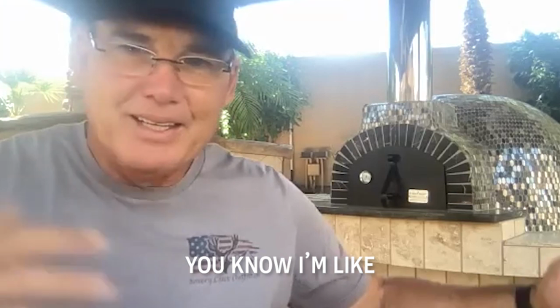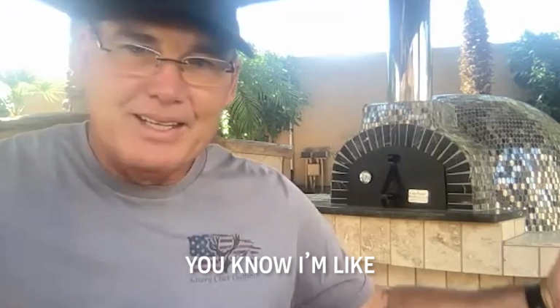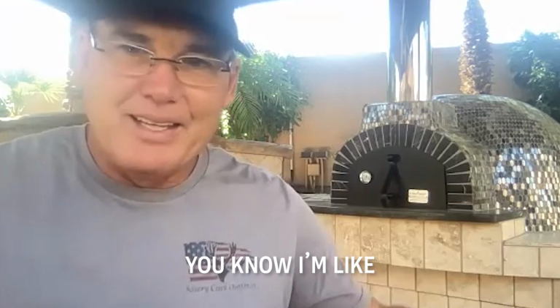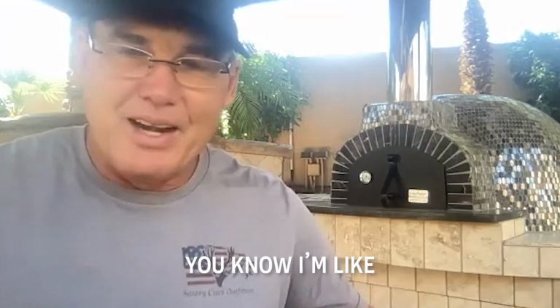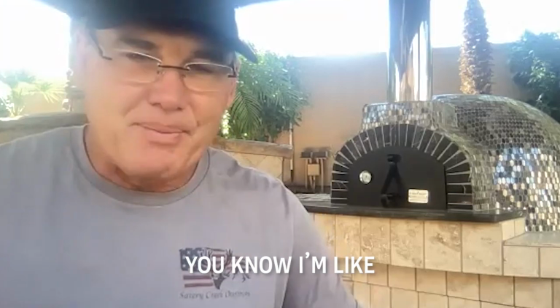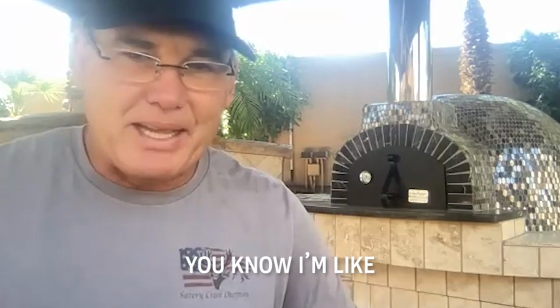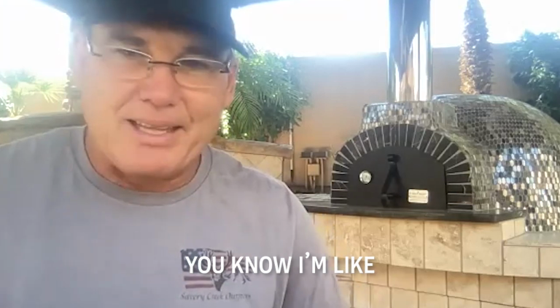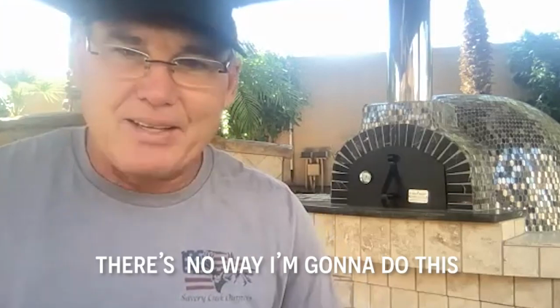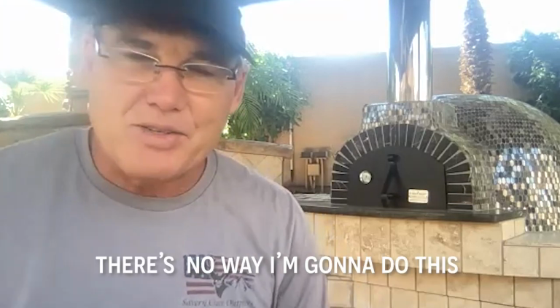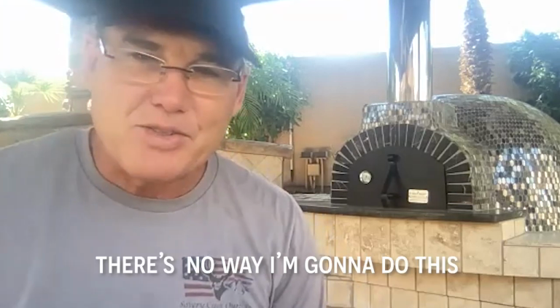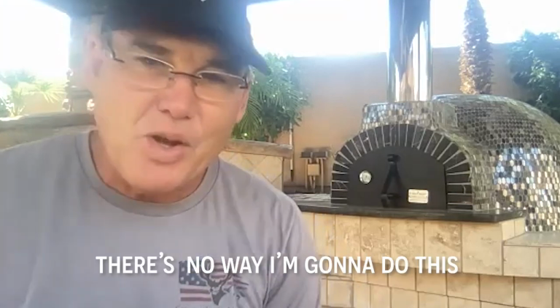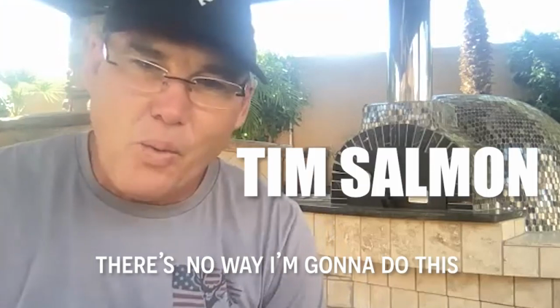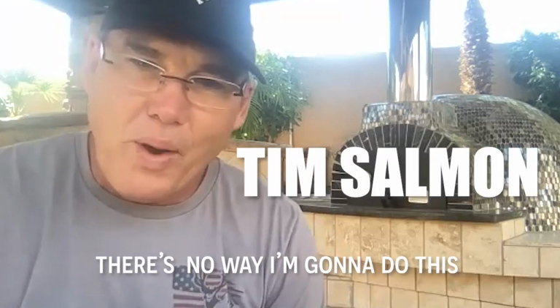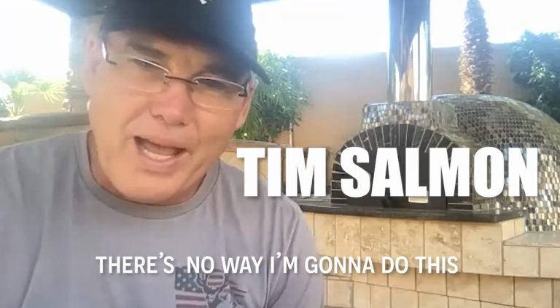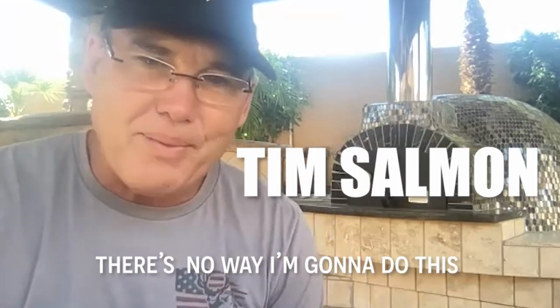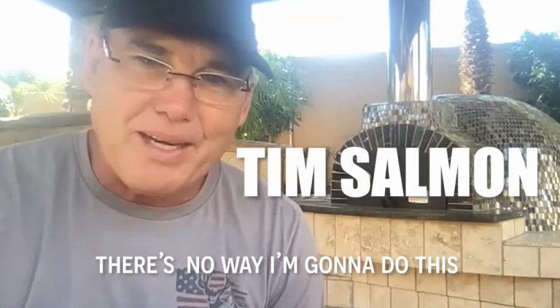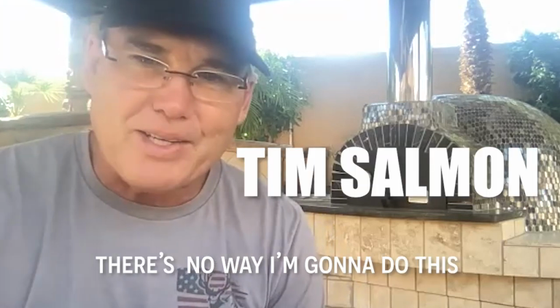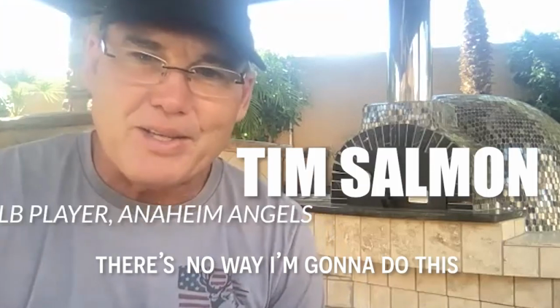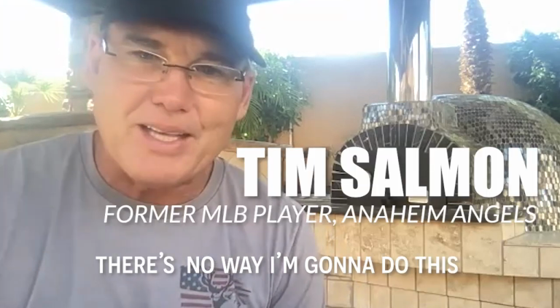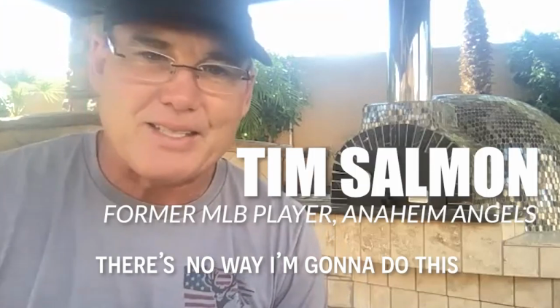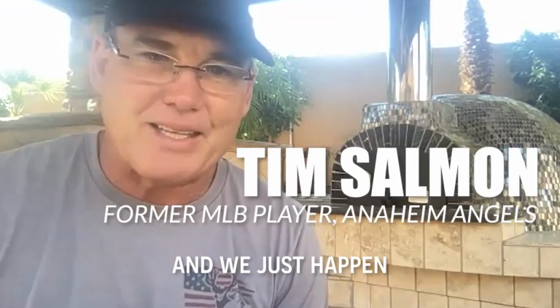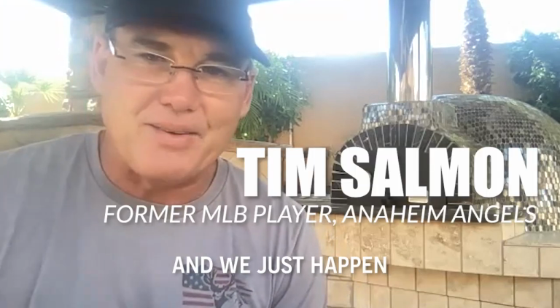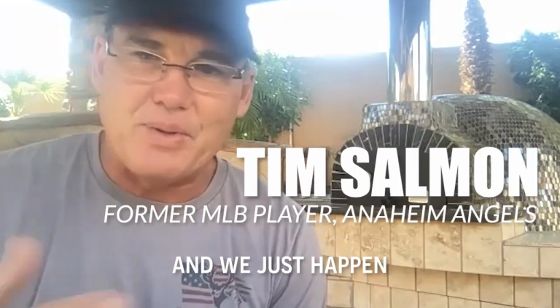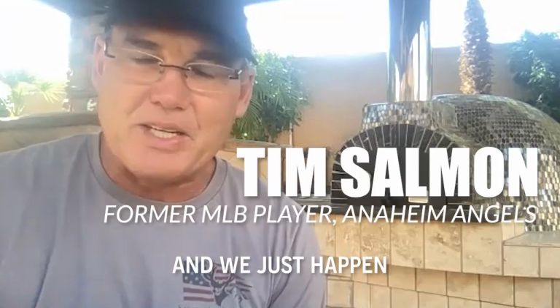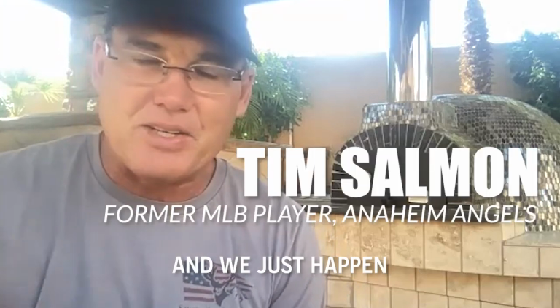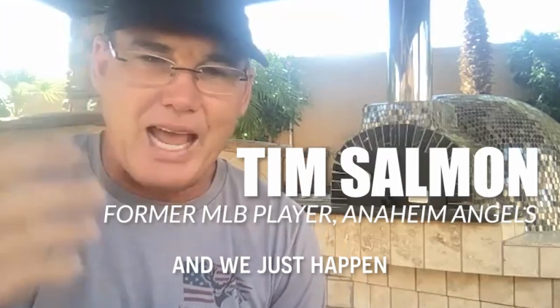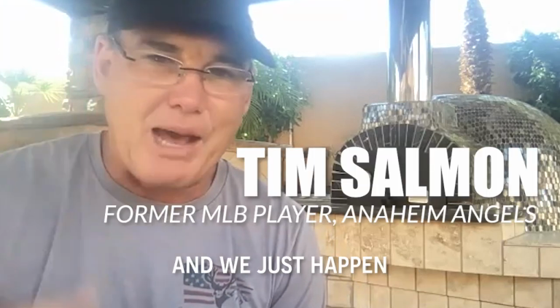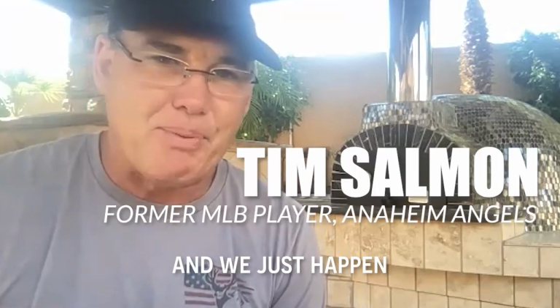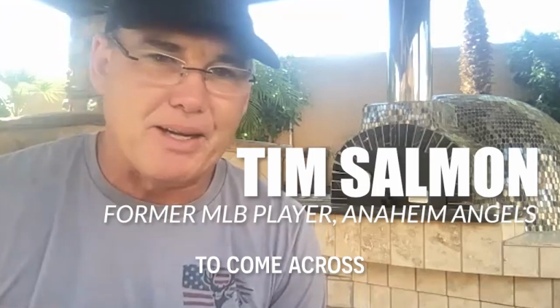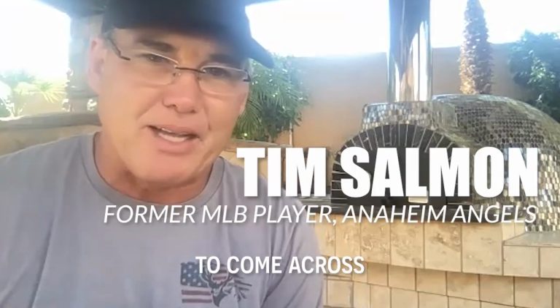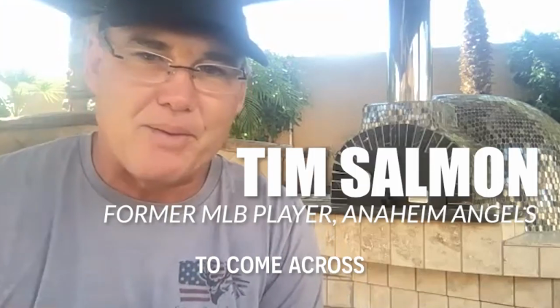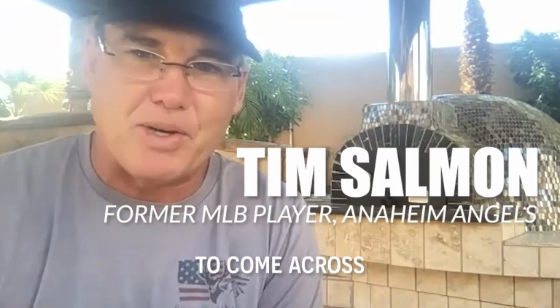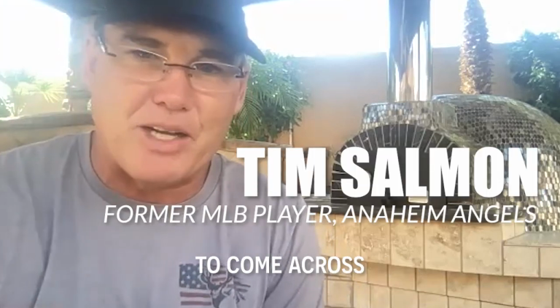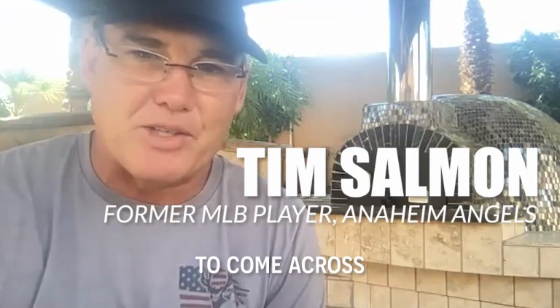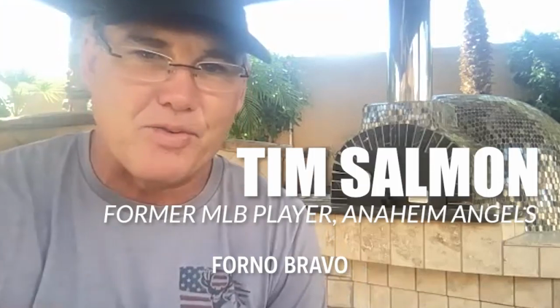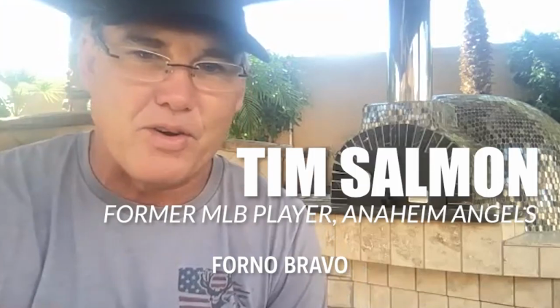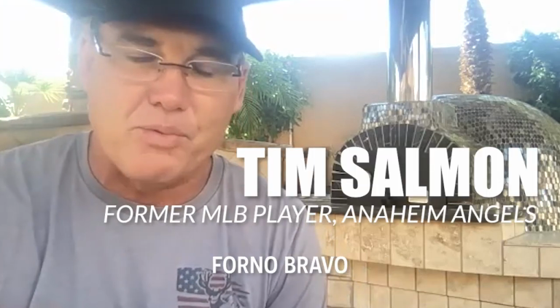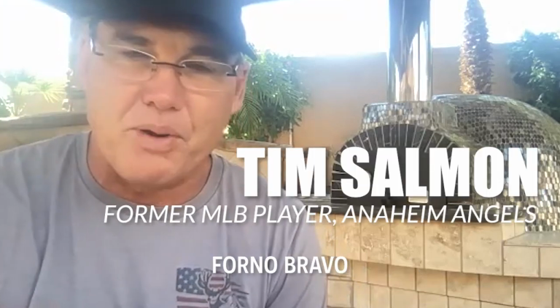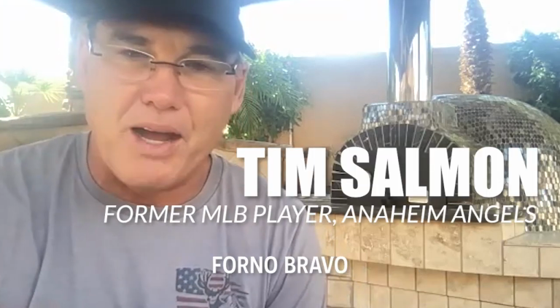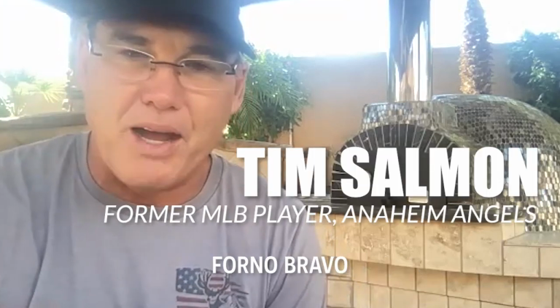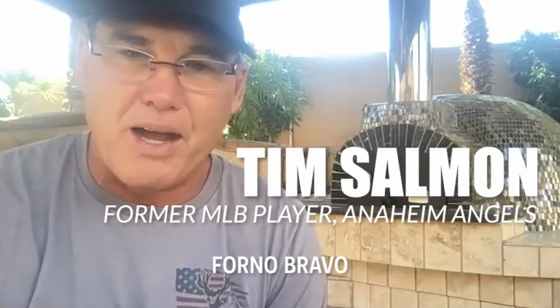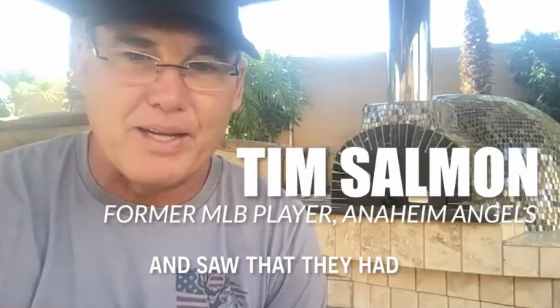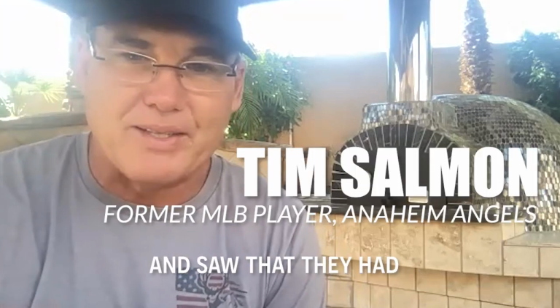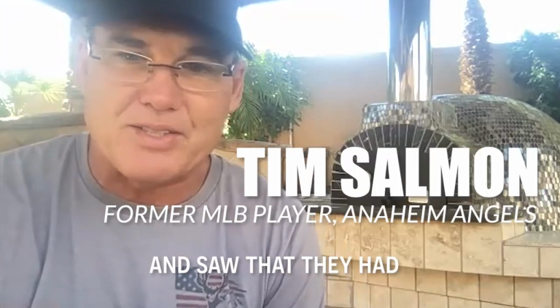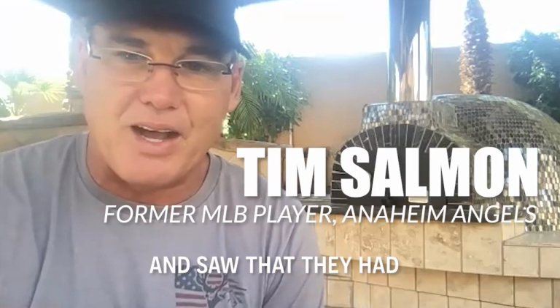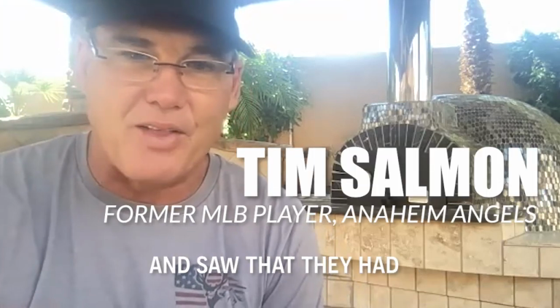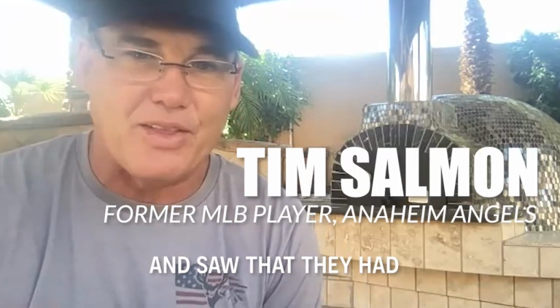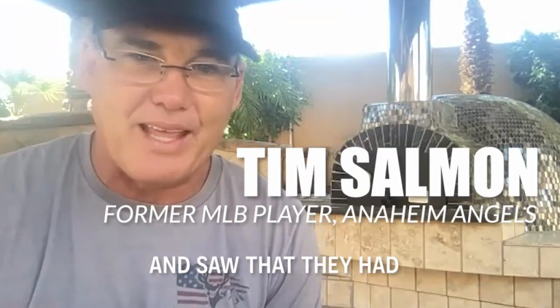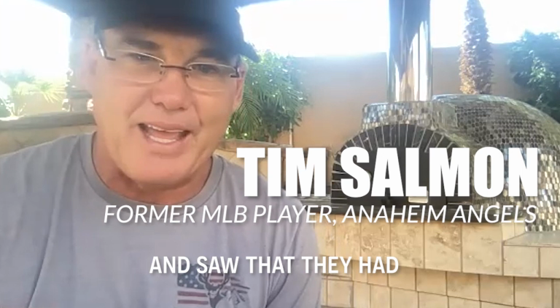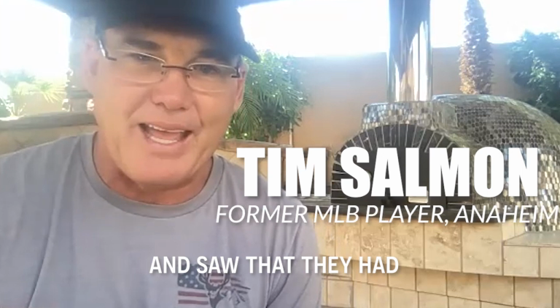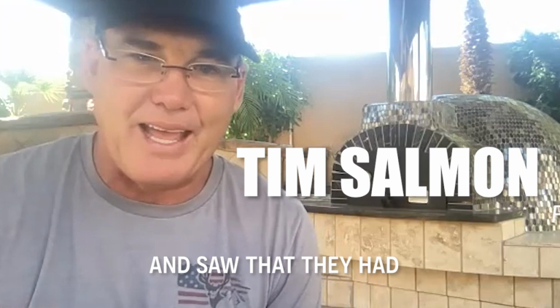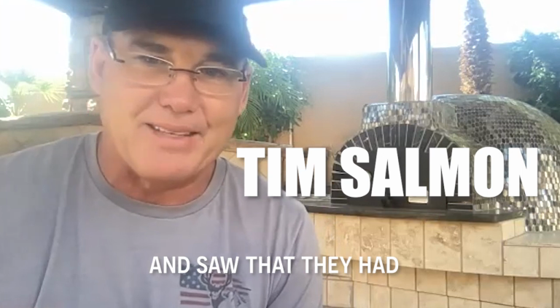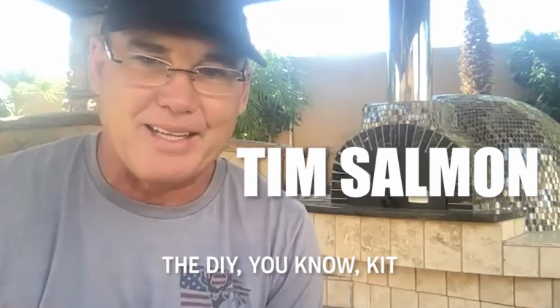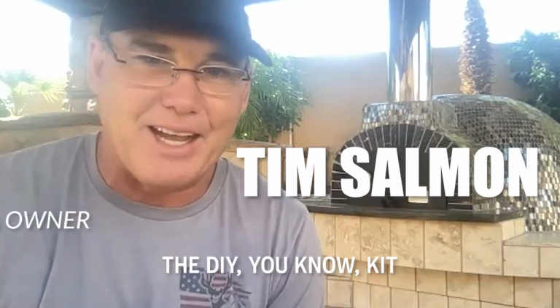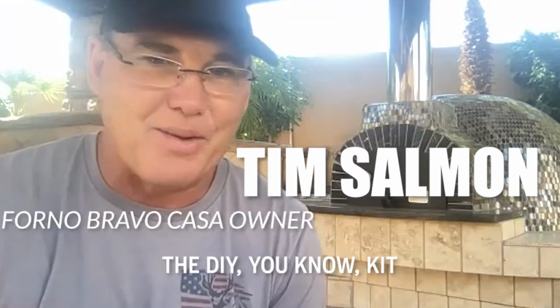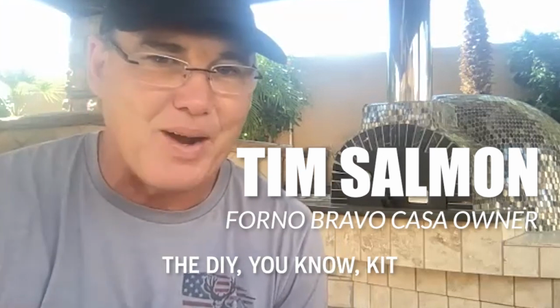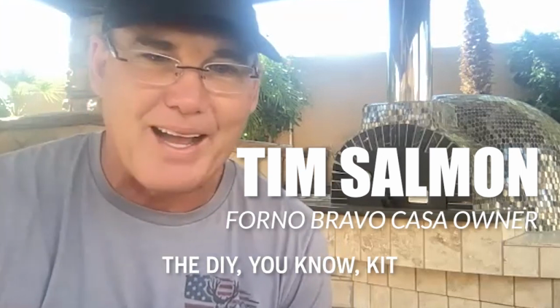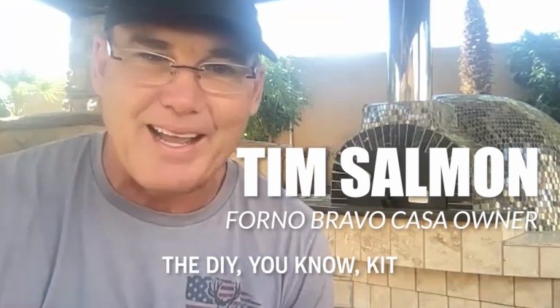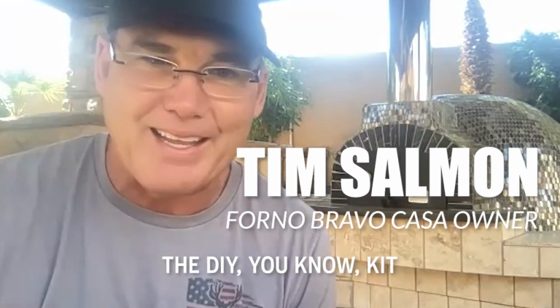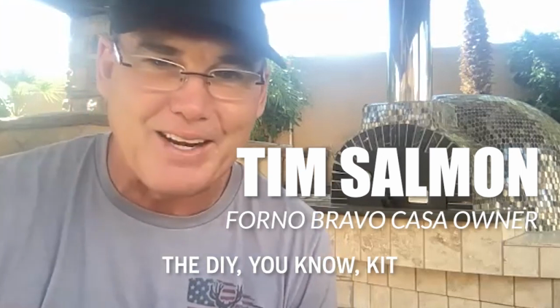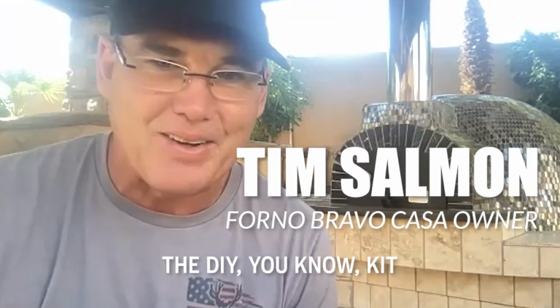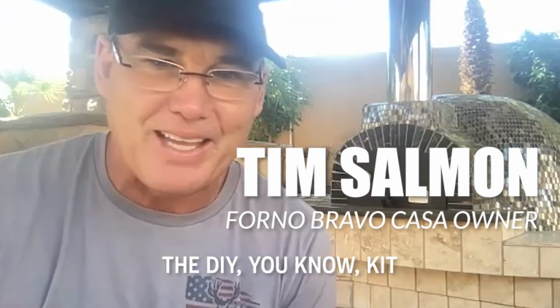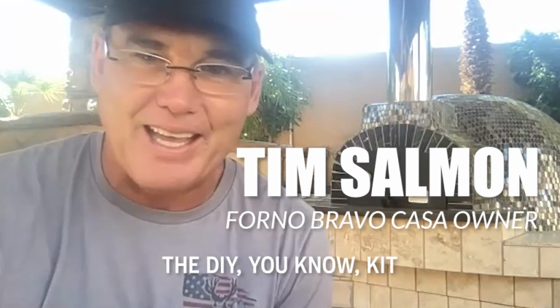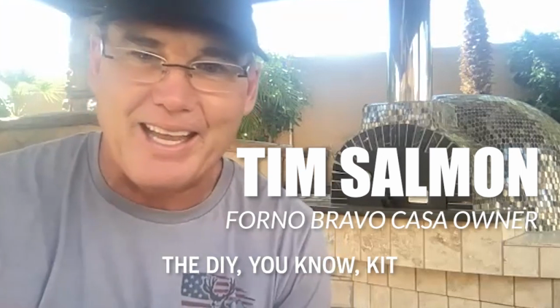I'm like, there's no way I'm gonna do this. And we just happened to come across Forno Bravo and saw that they had the DIY kit.